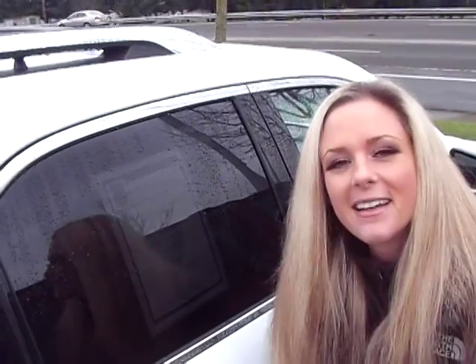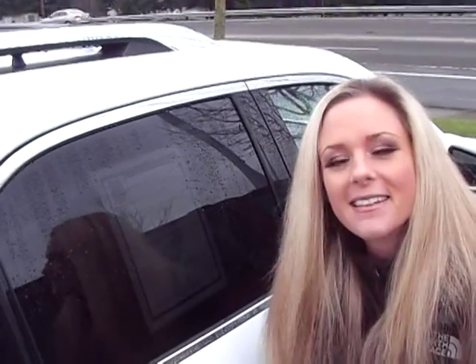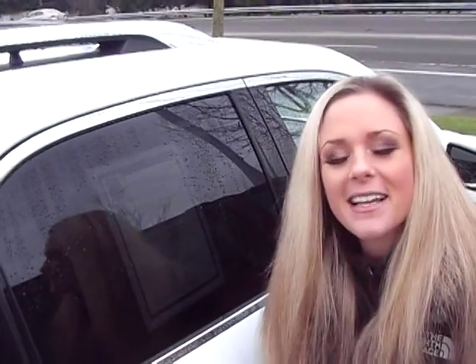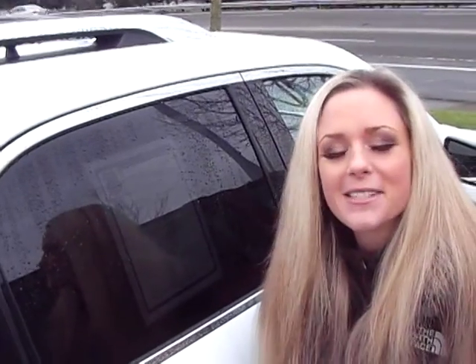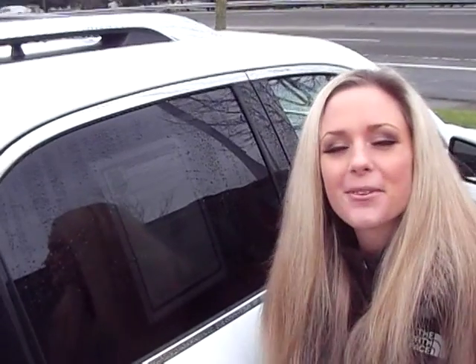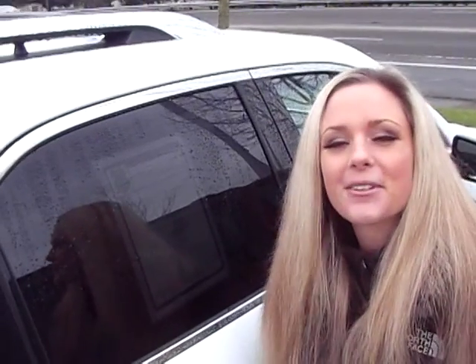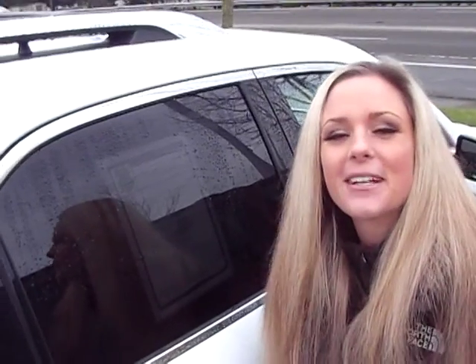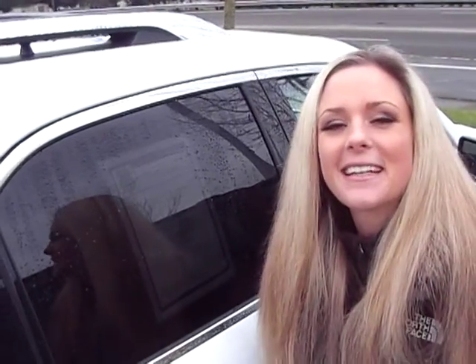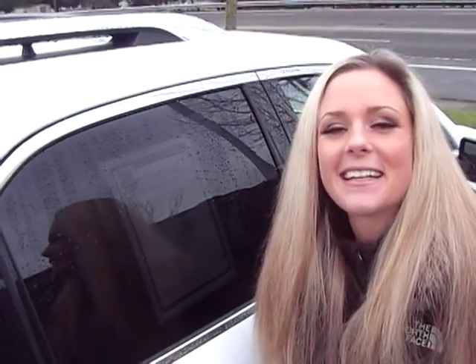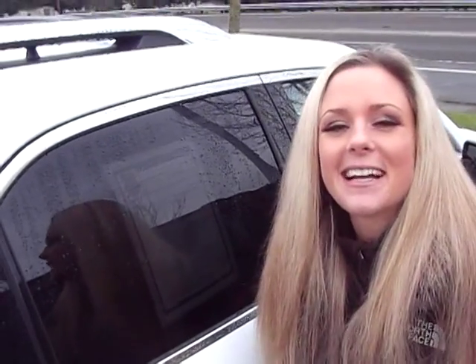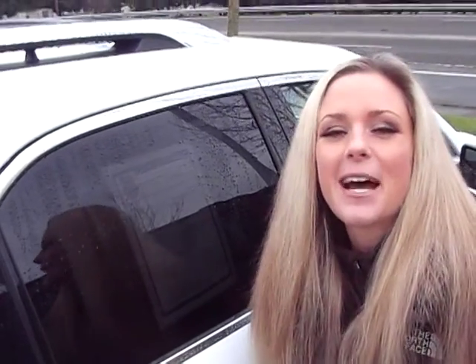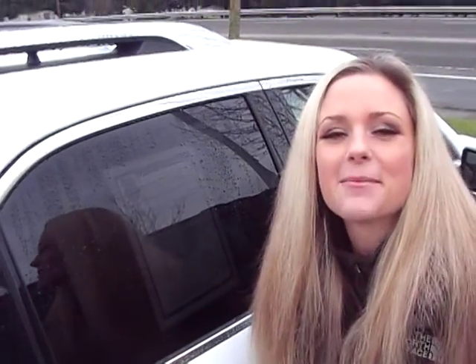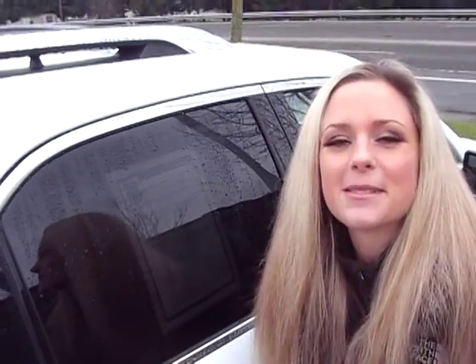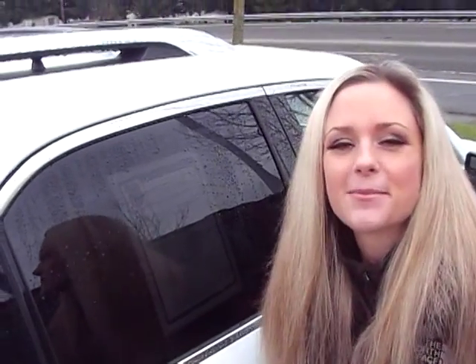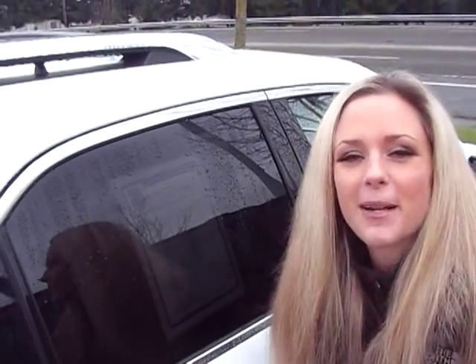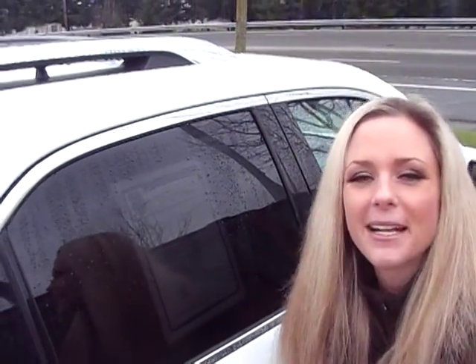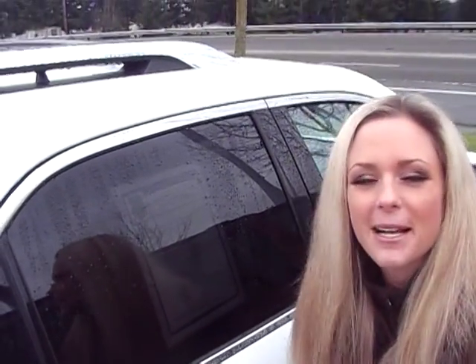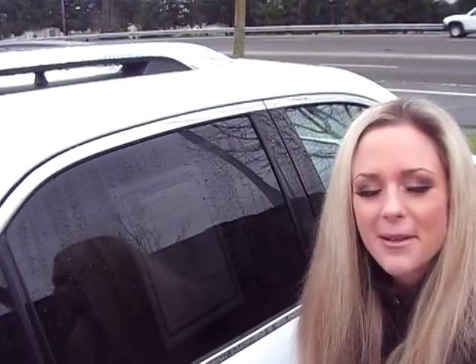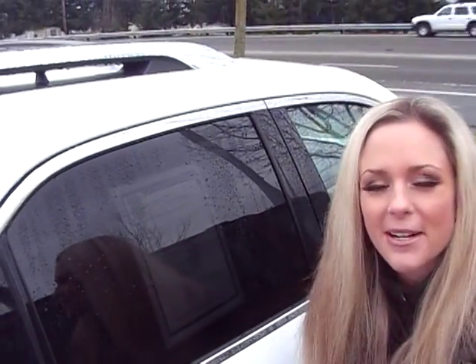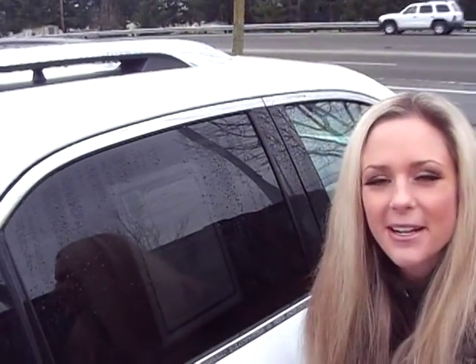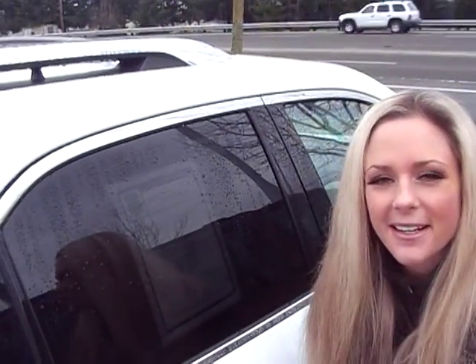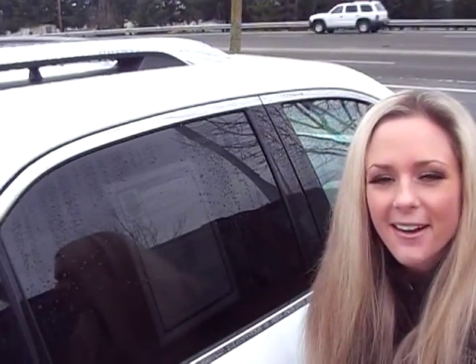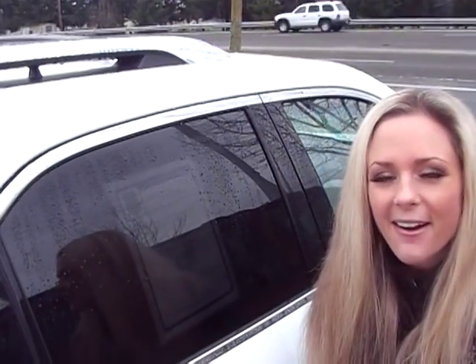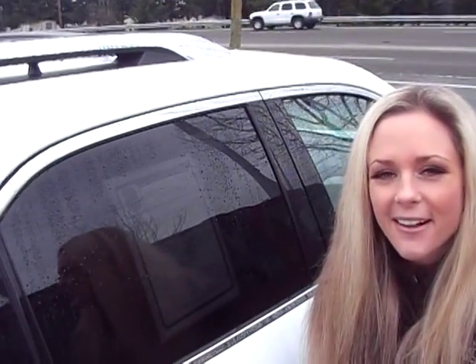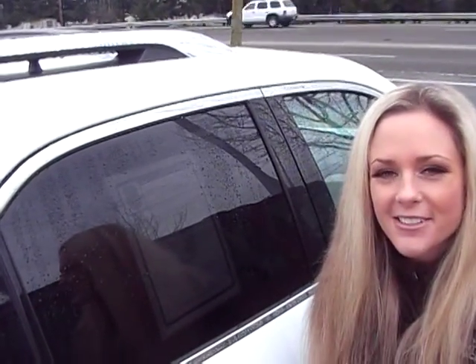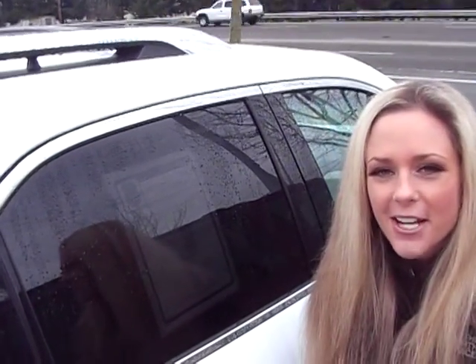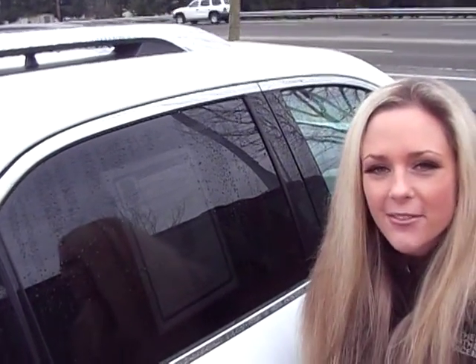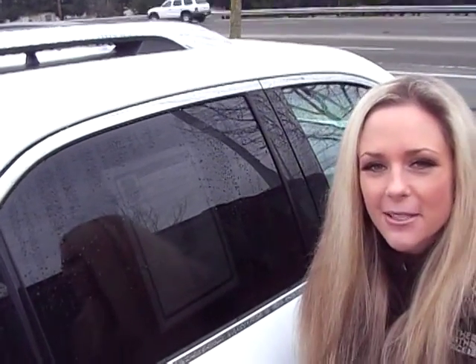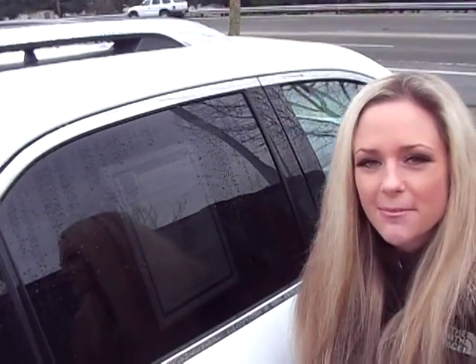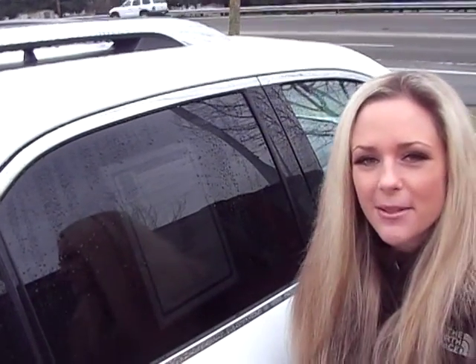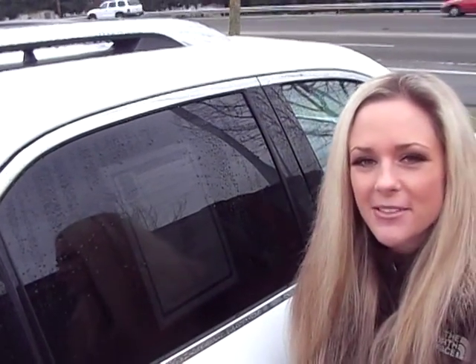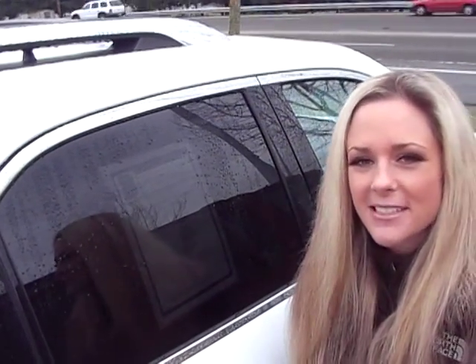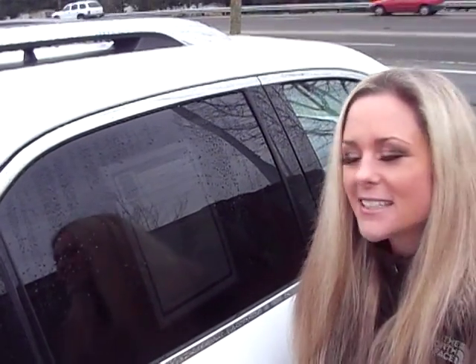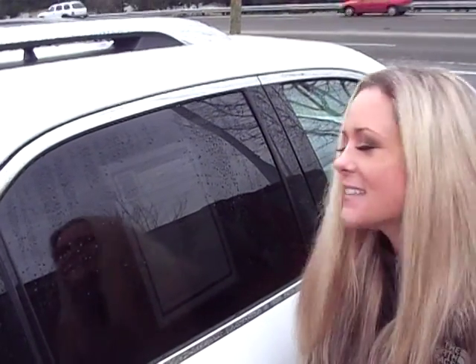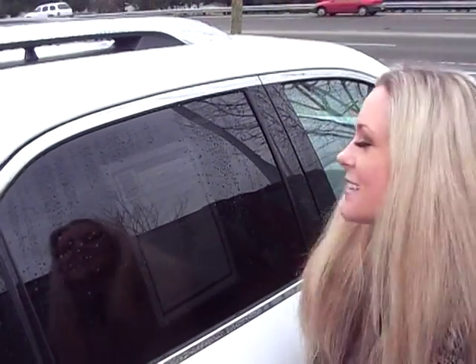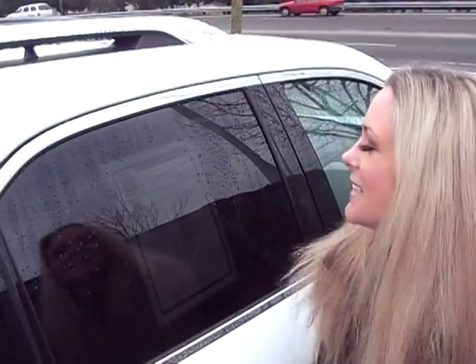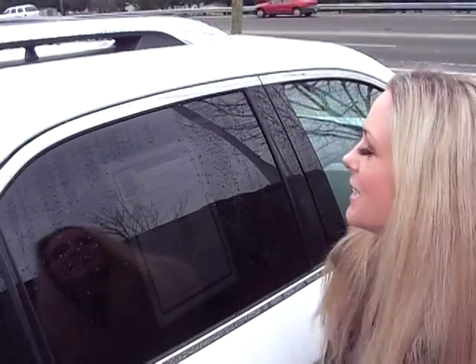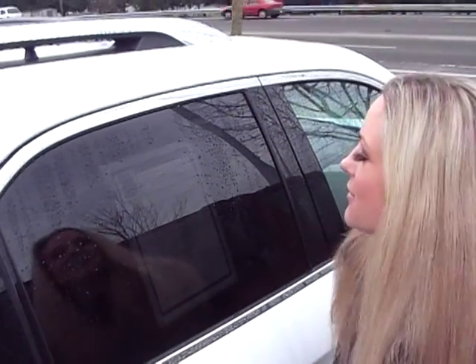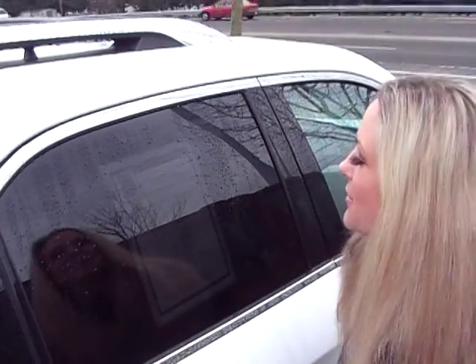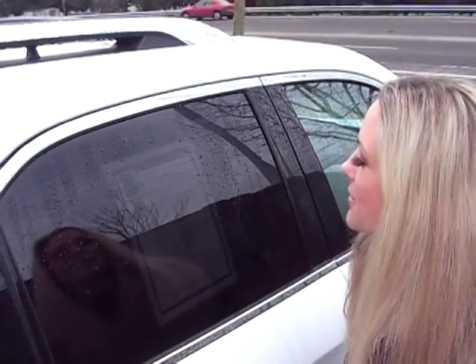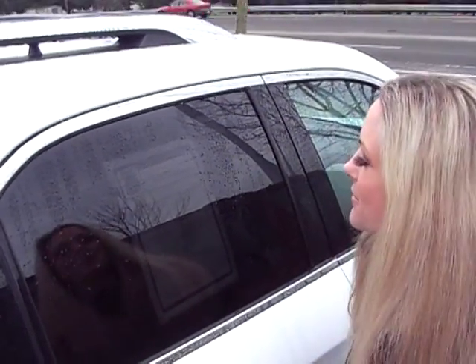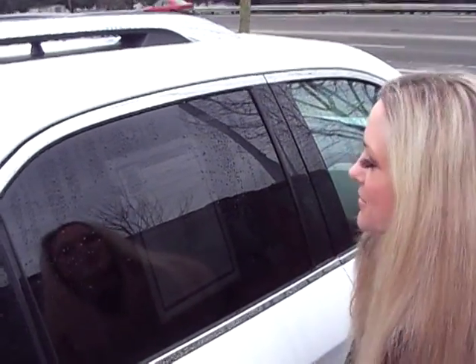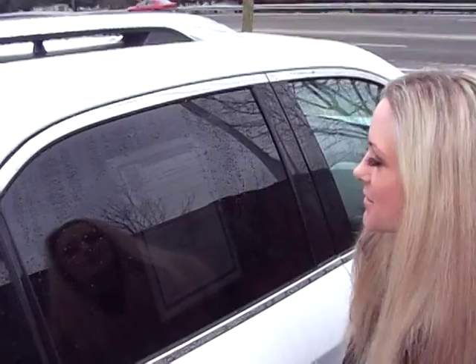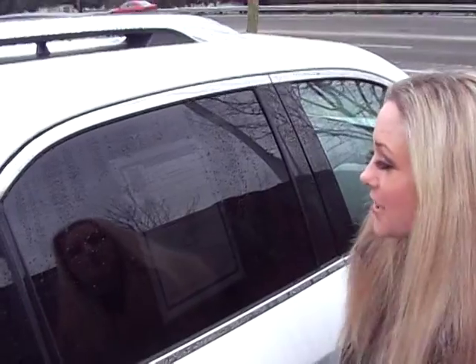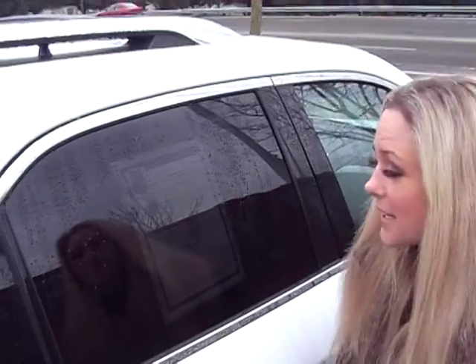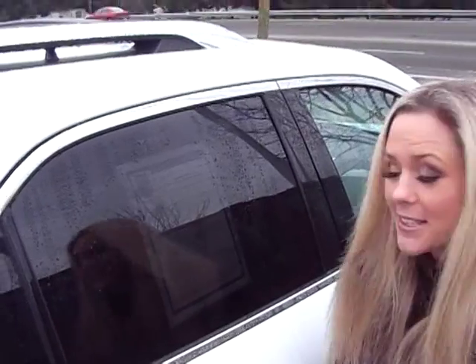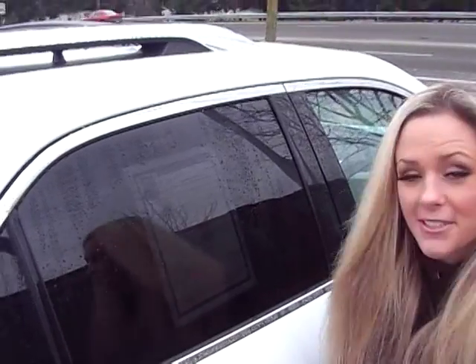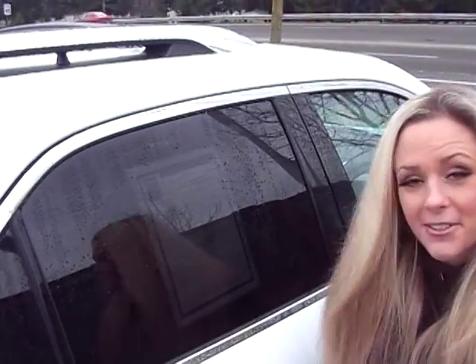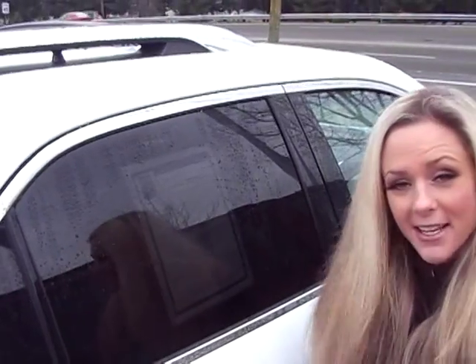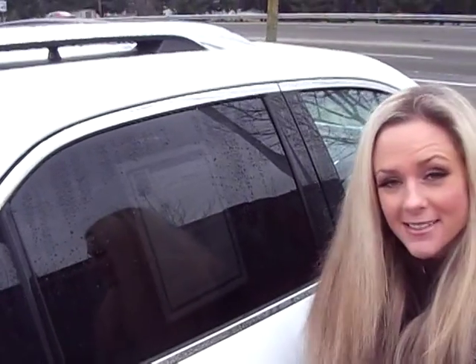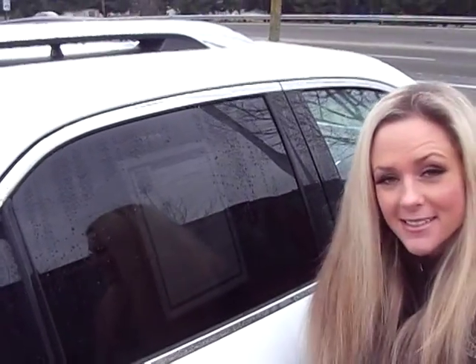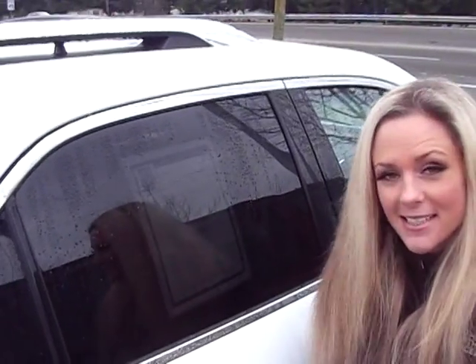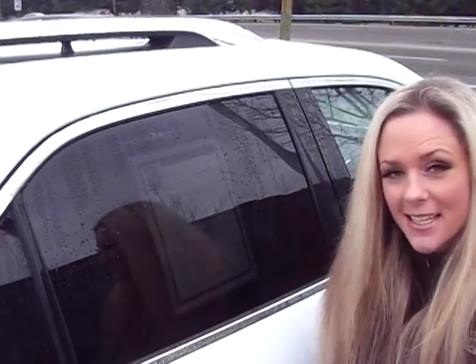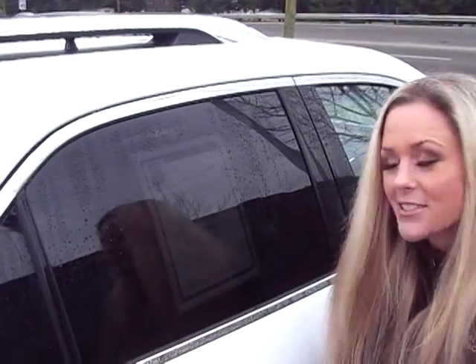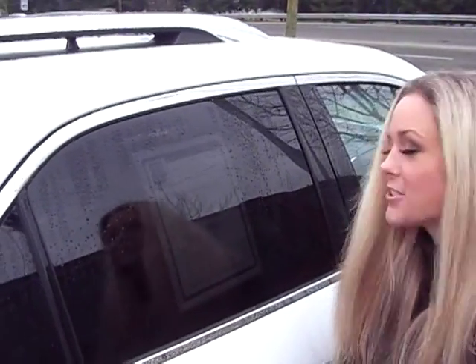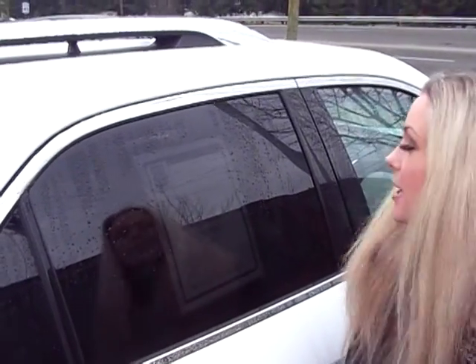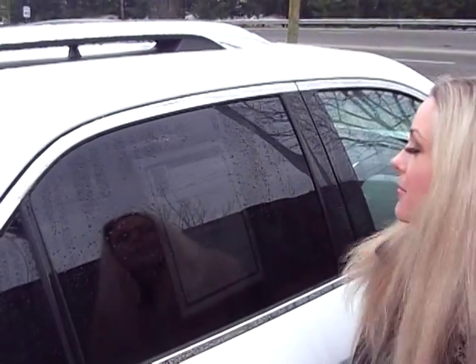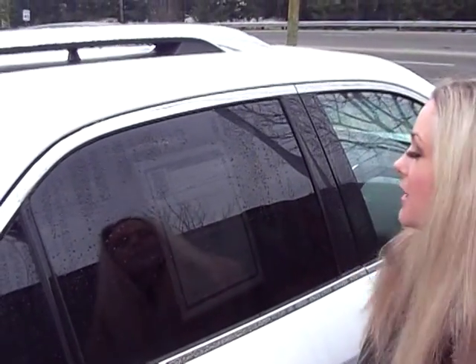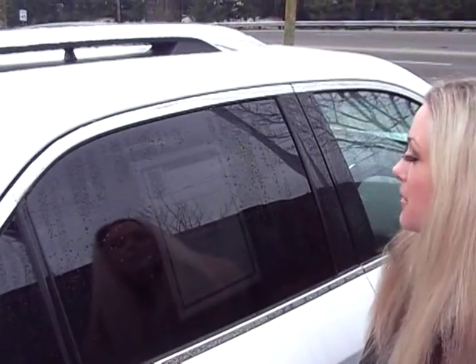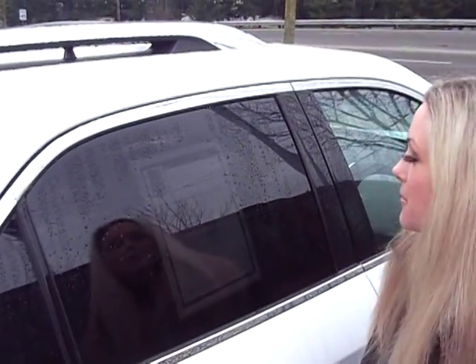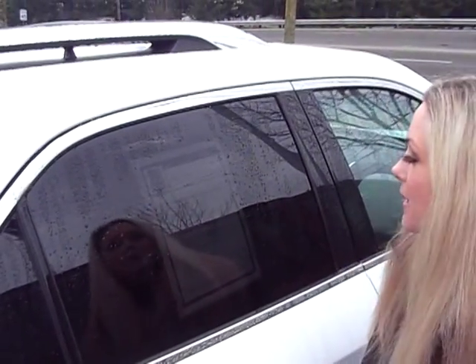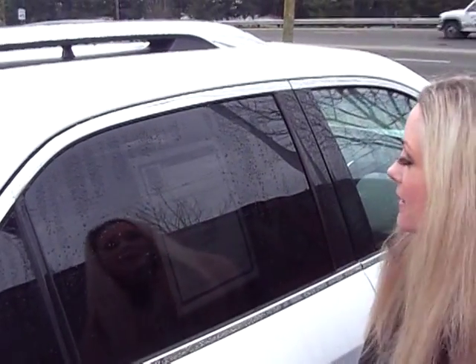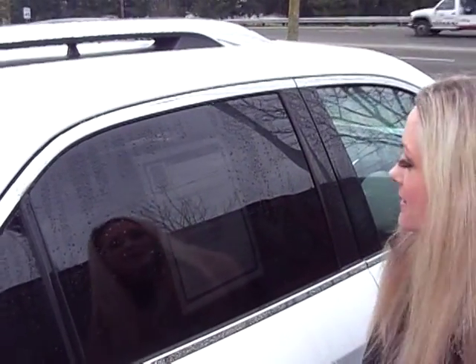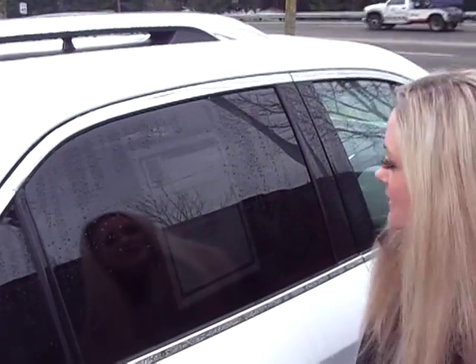Thanks for clicking. I'm Spring, here at Car Chevy in Beaverton. I'm going to give you a closer look at a 2010 Chevy Equinox.